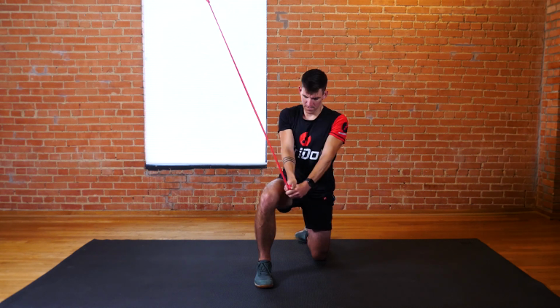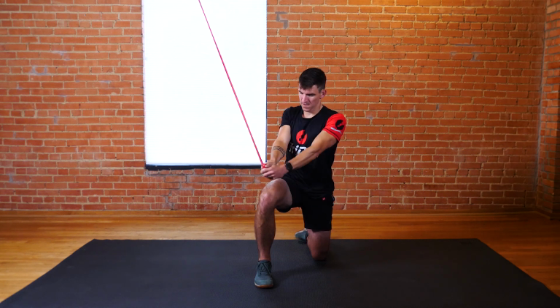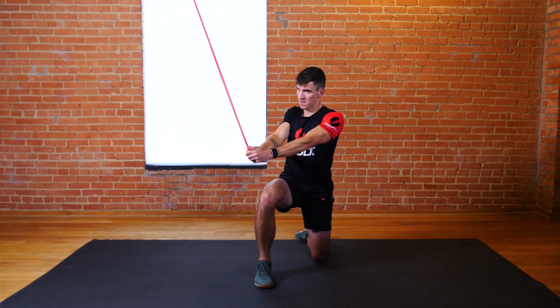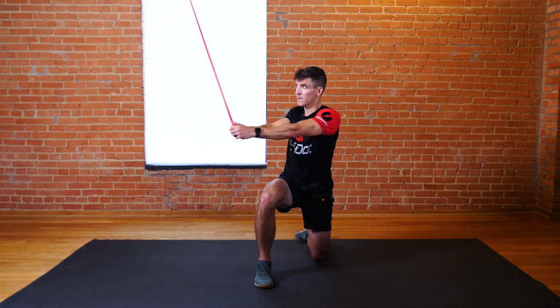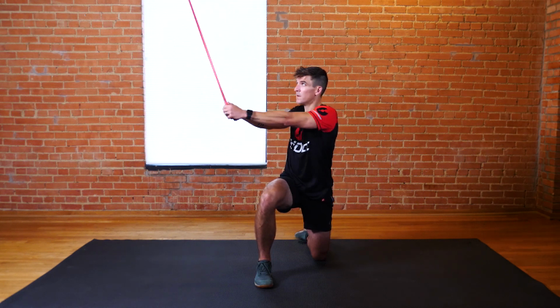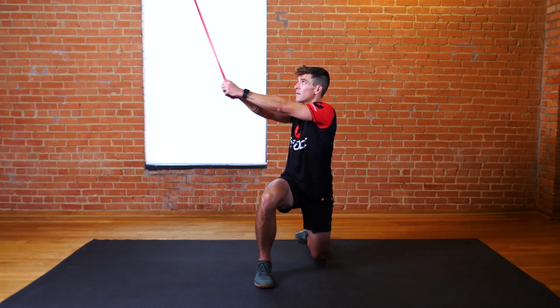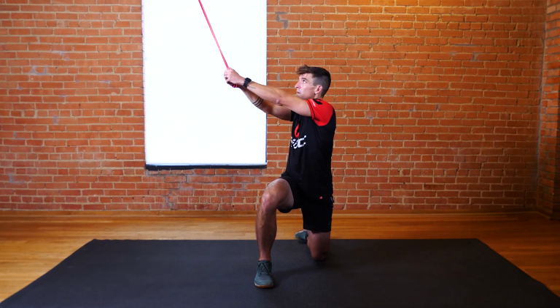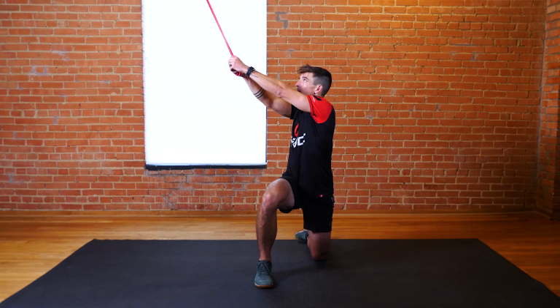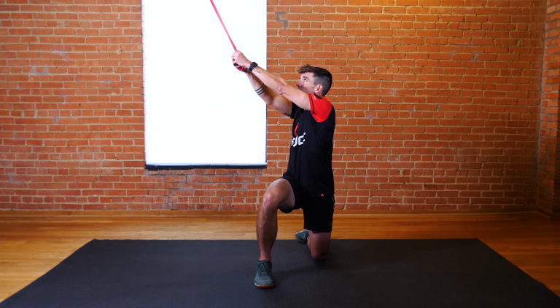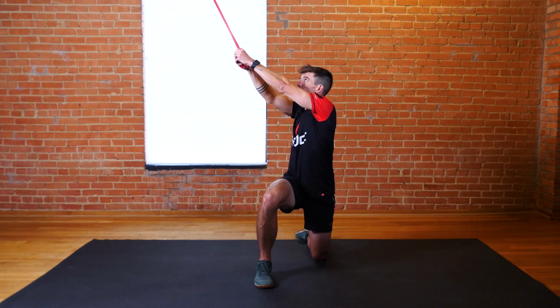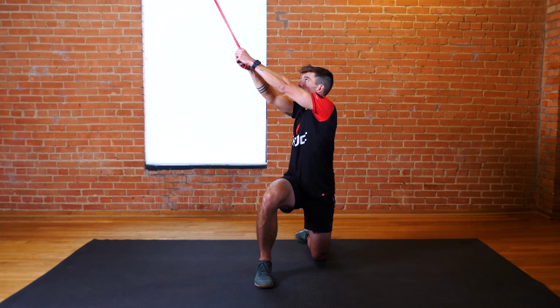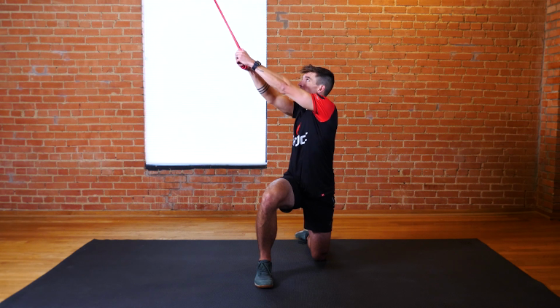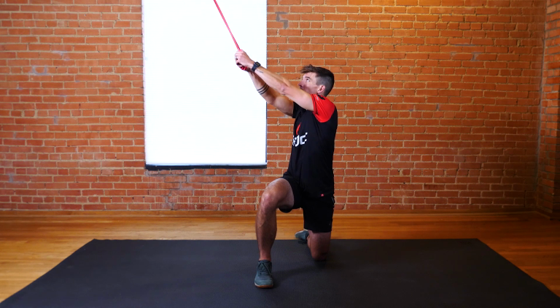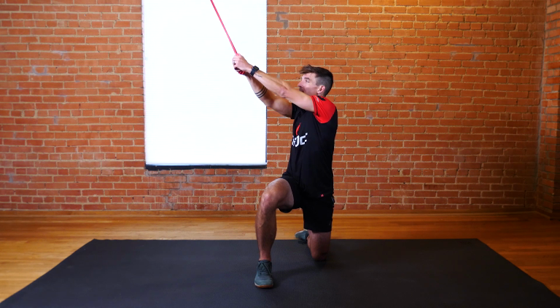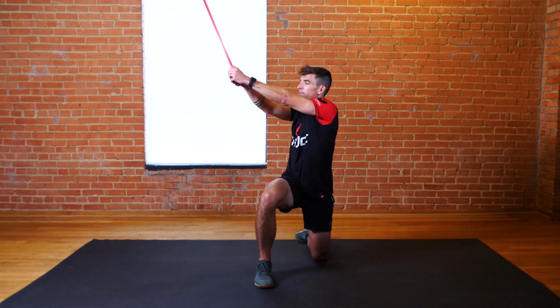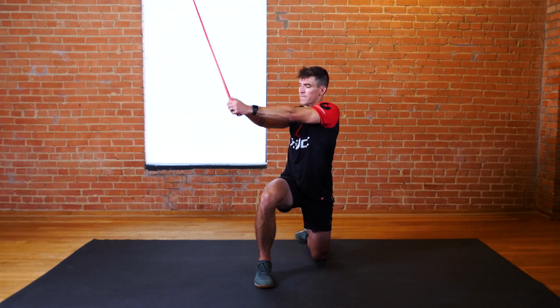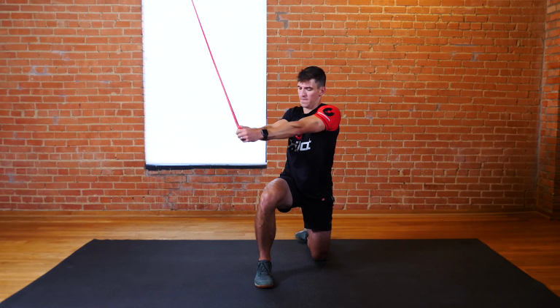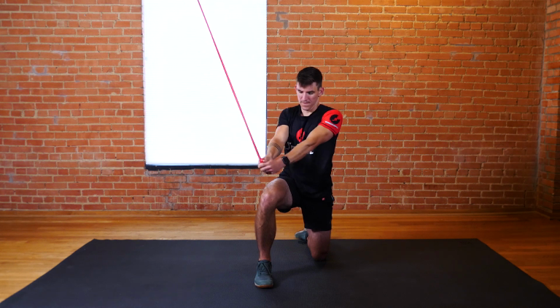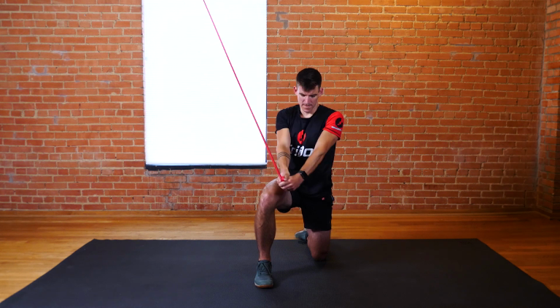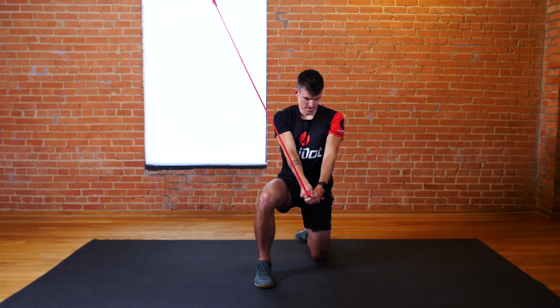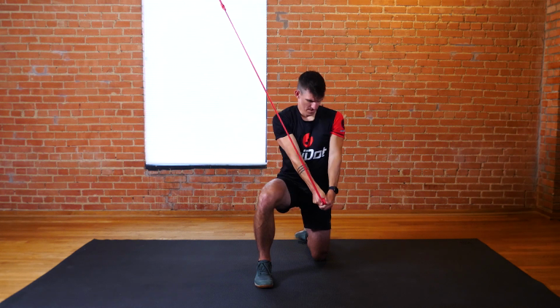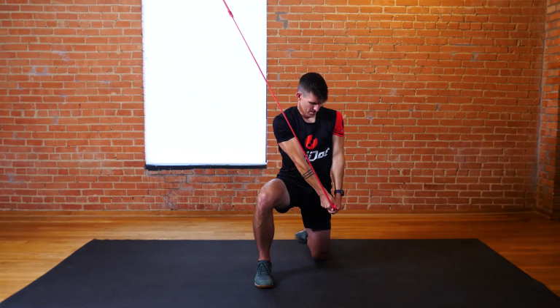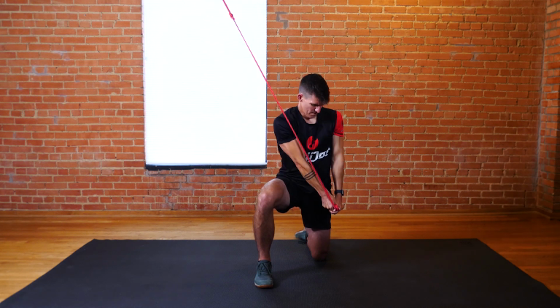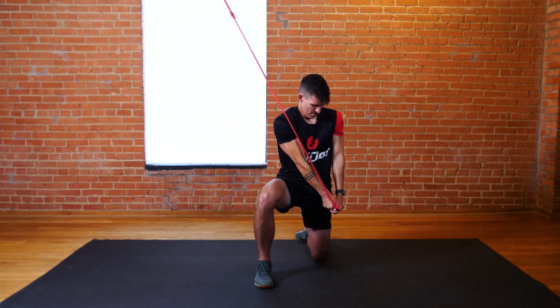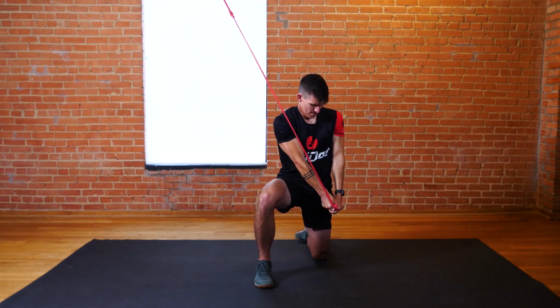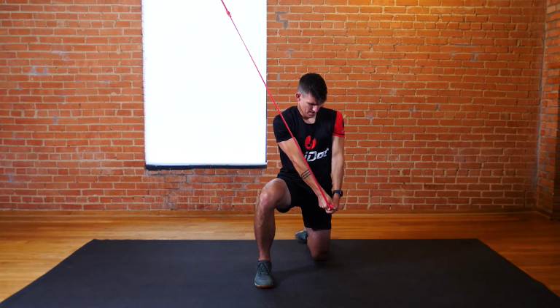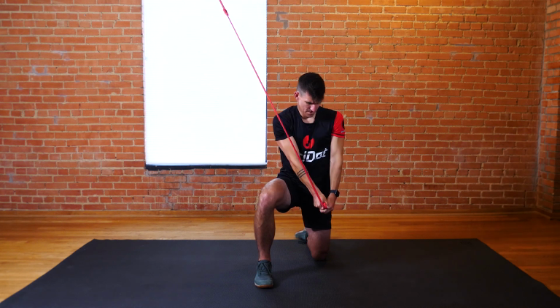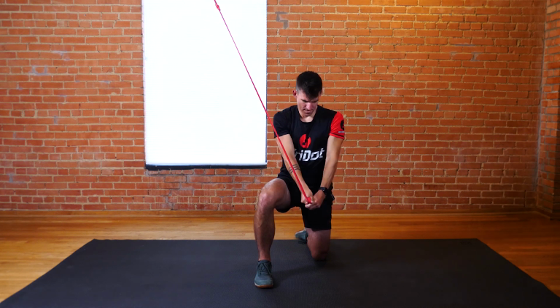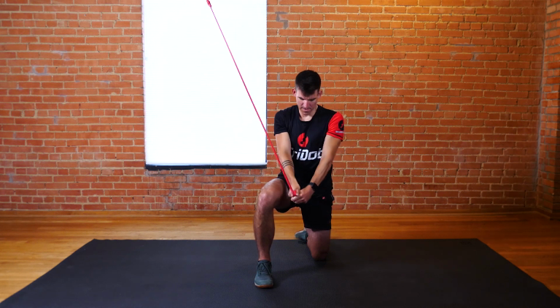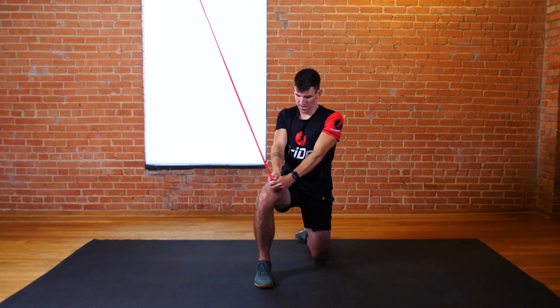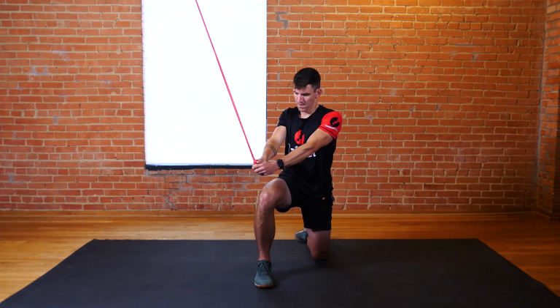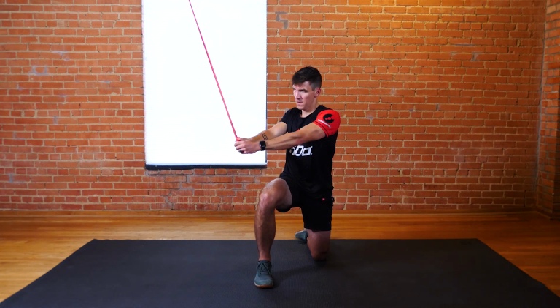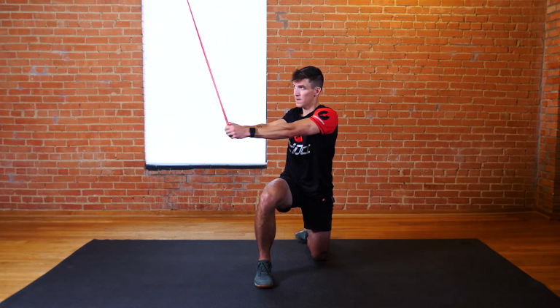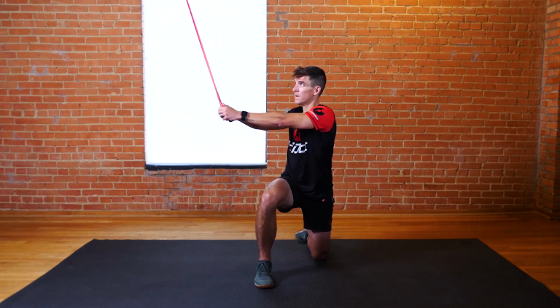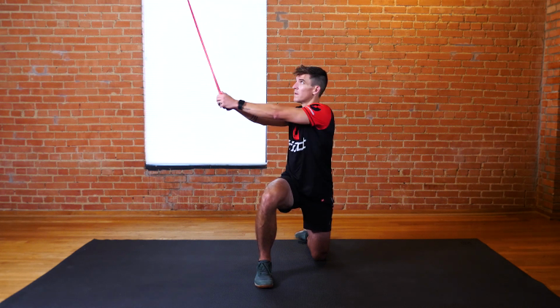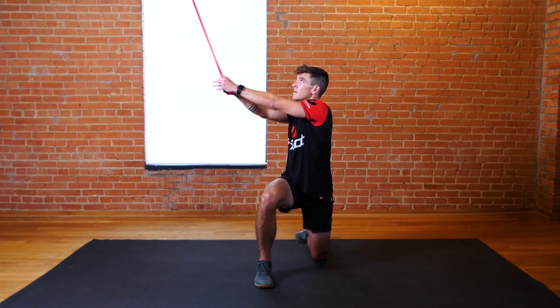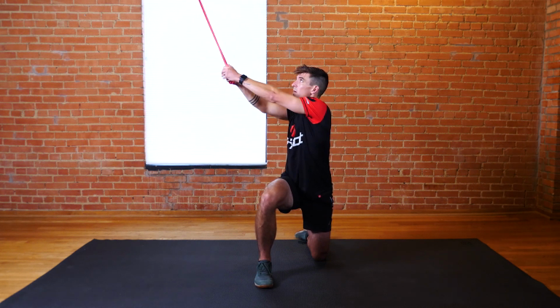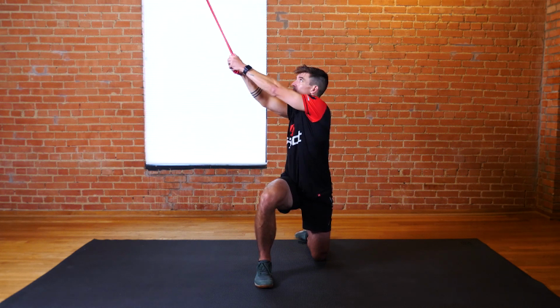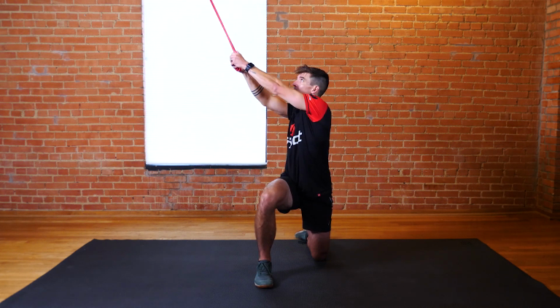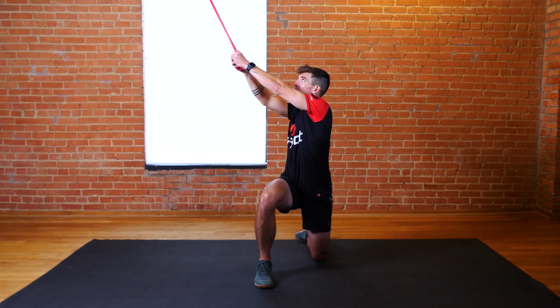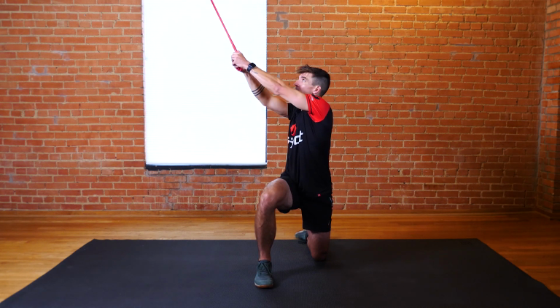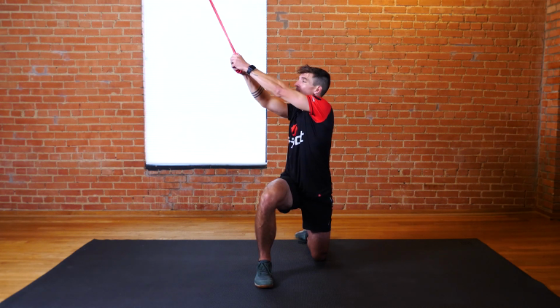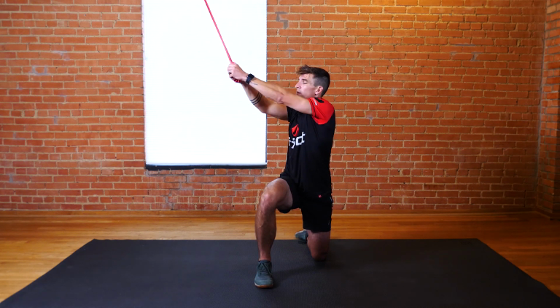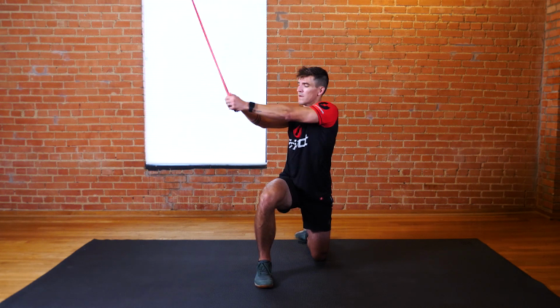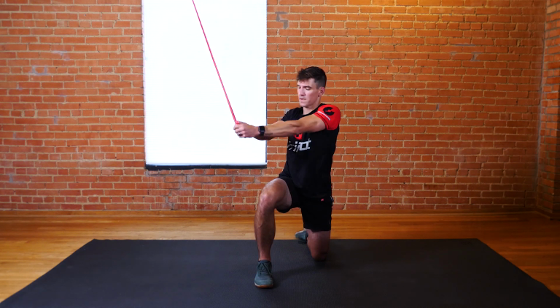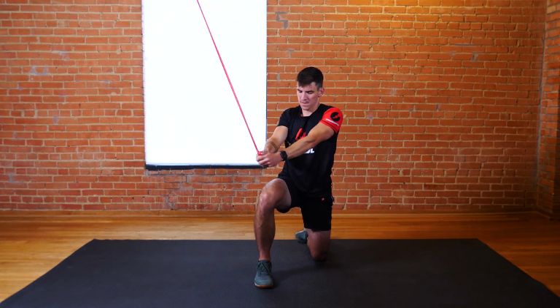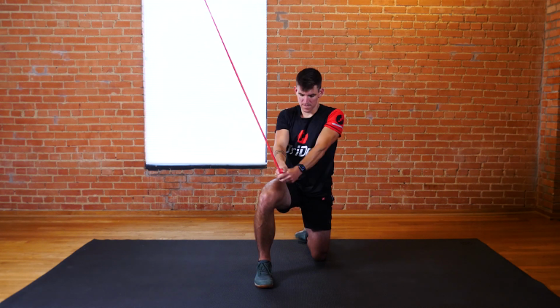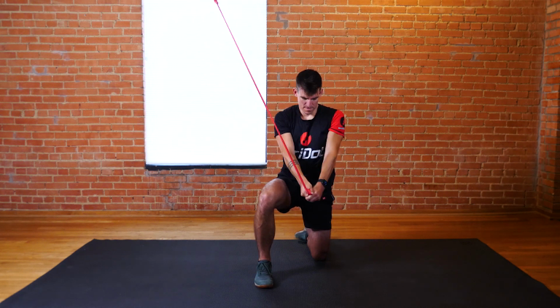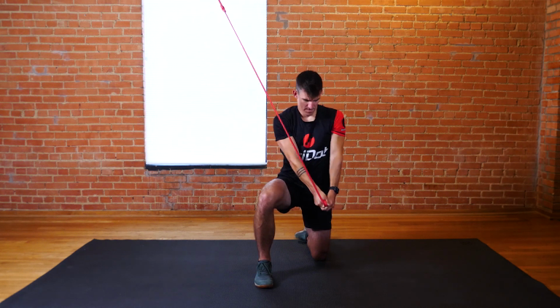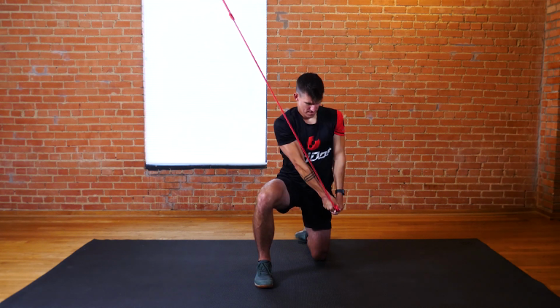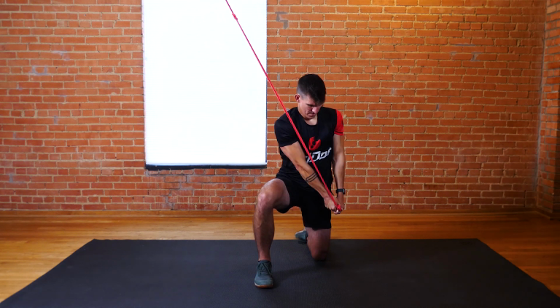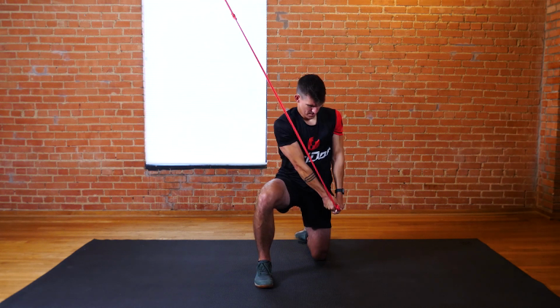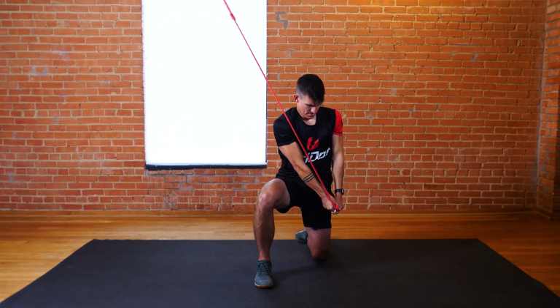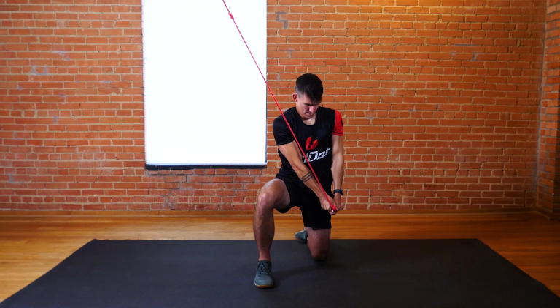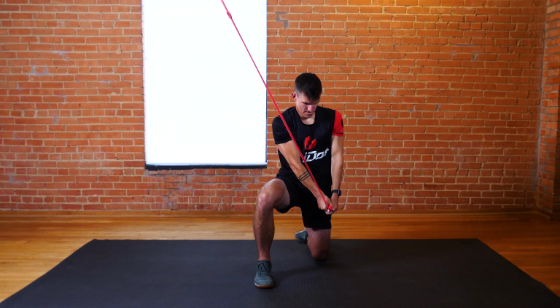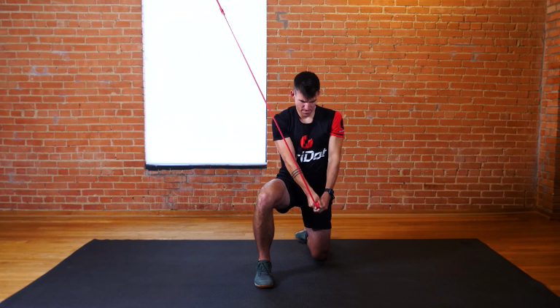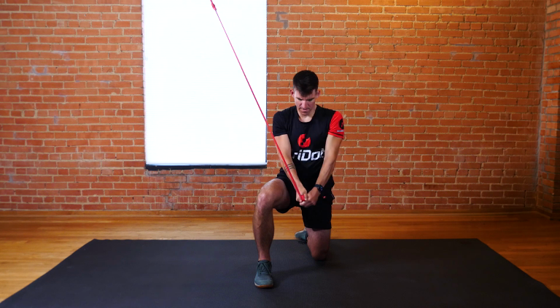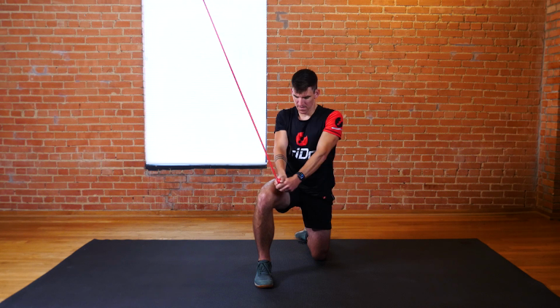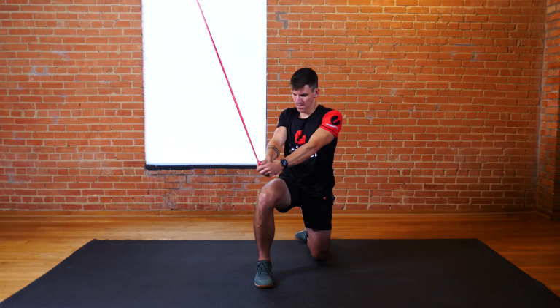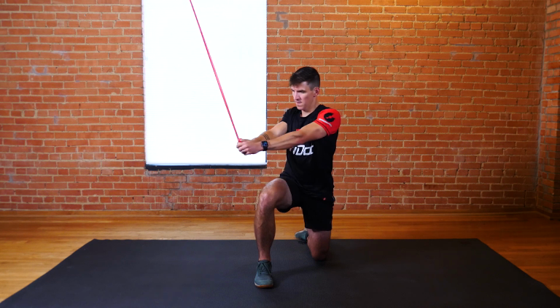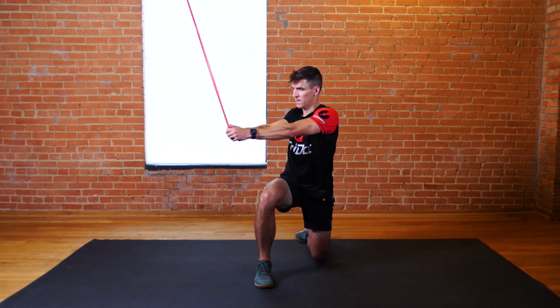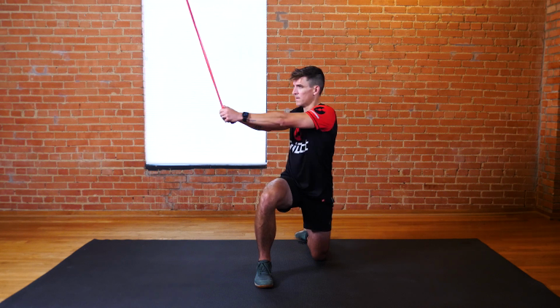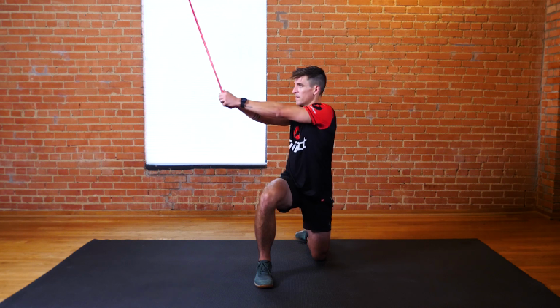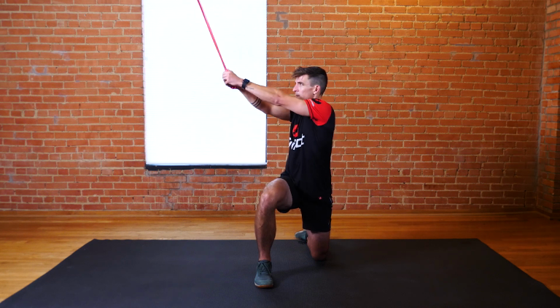Start with your arms up over your right shoulder and bring them down across your chest while keeping your arms close to your body.